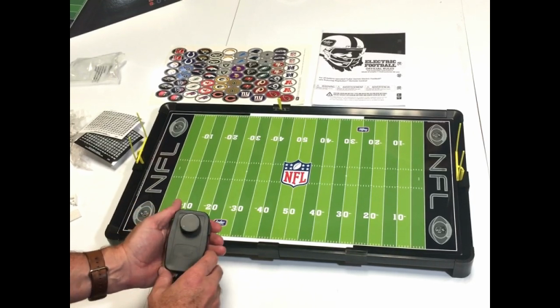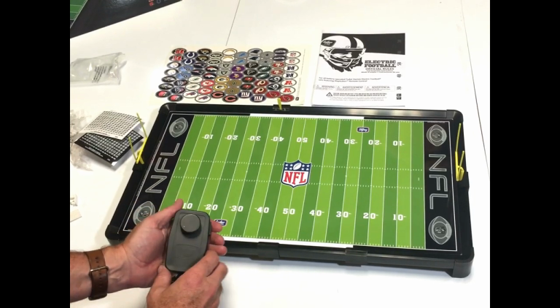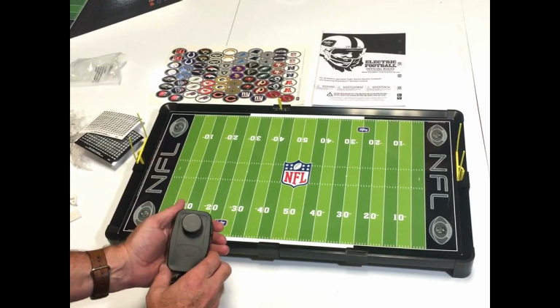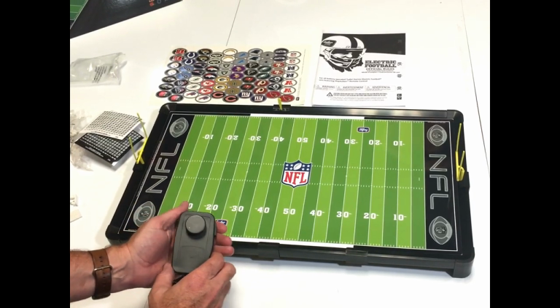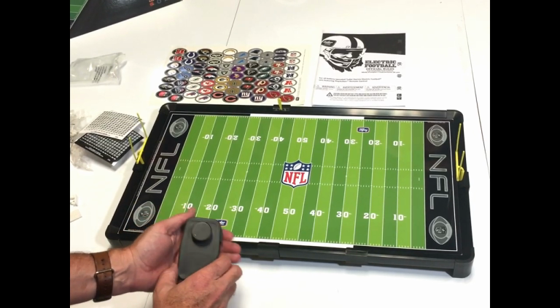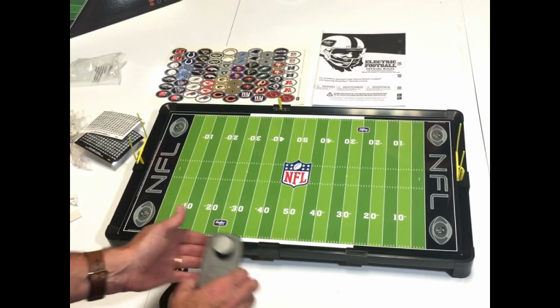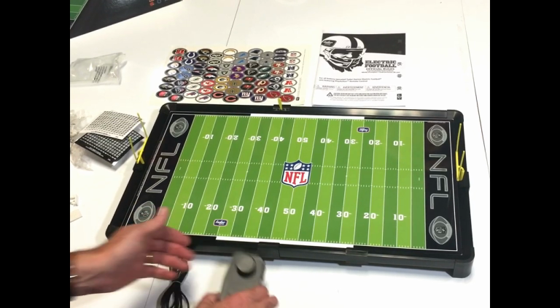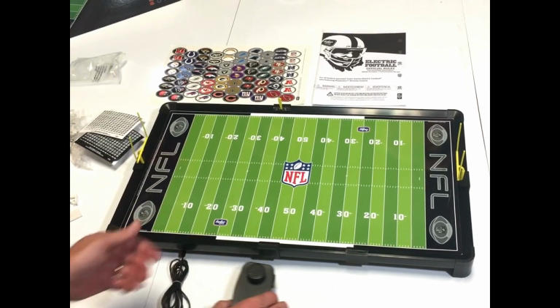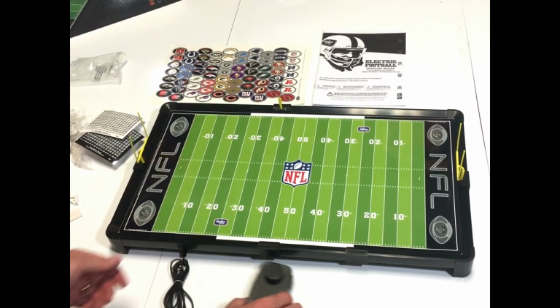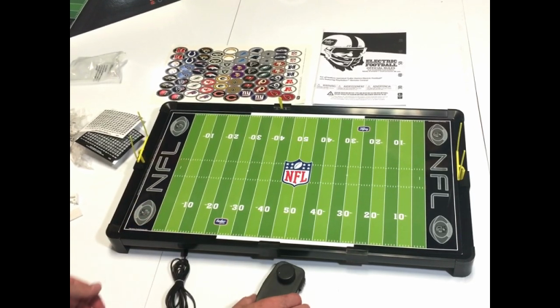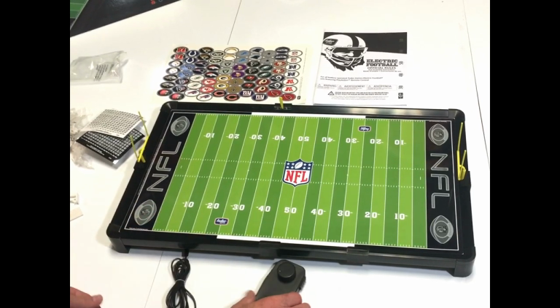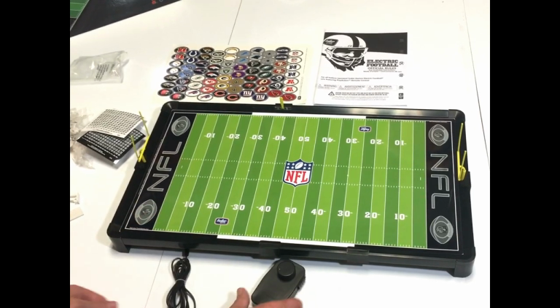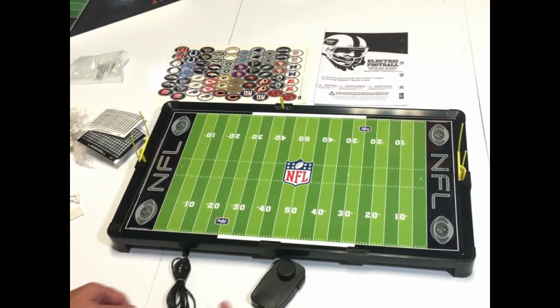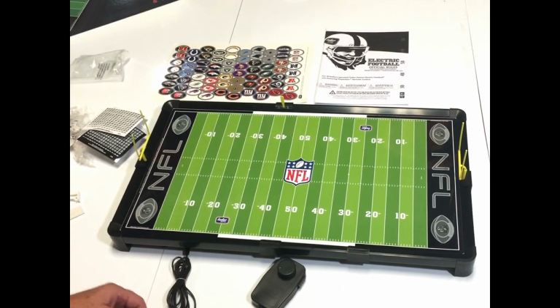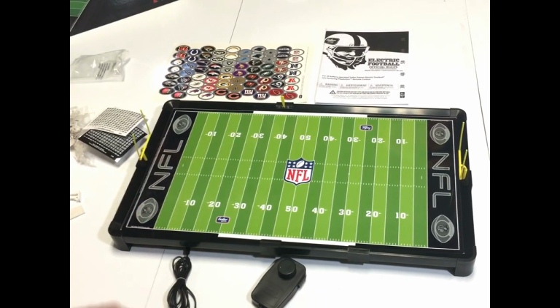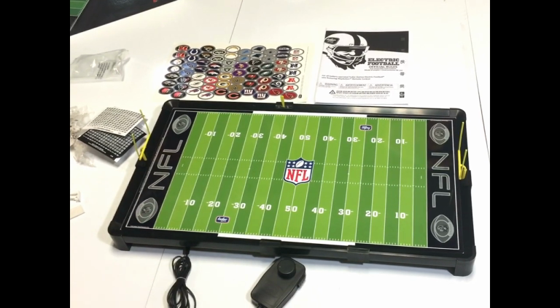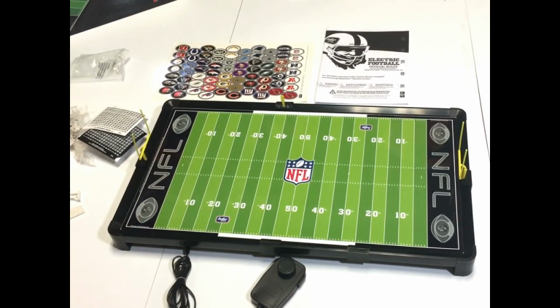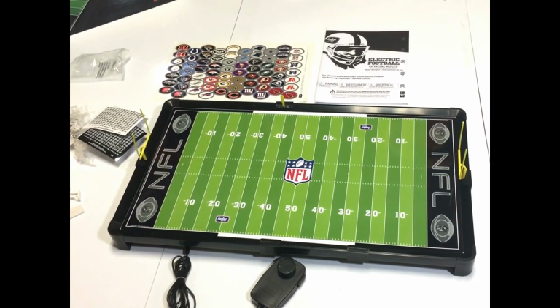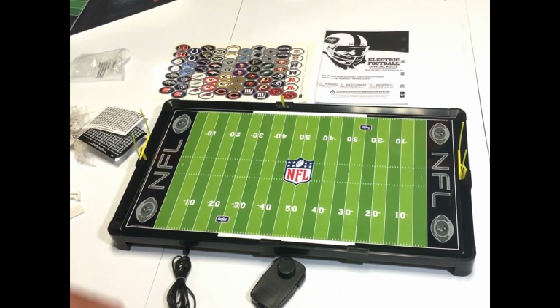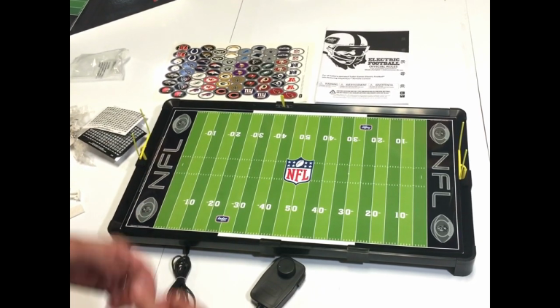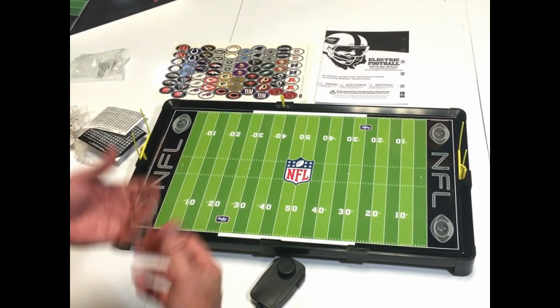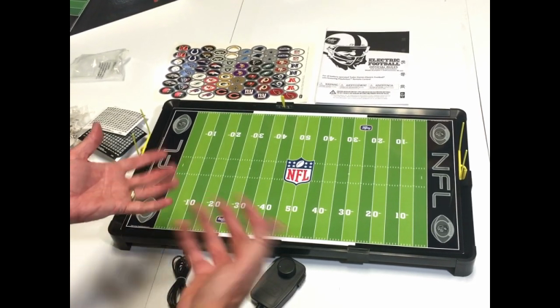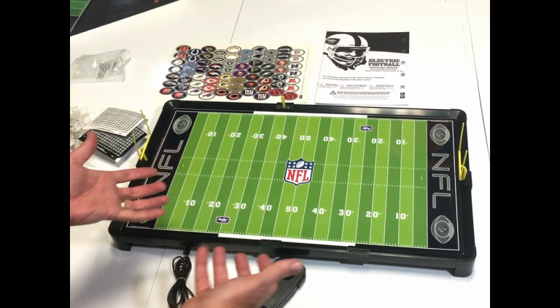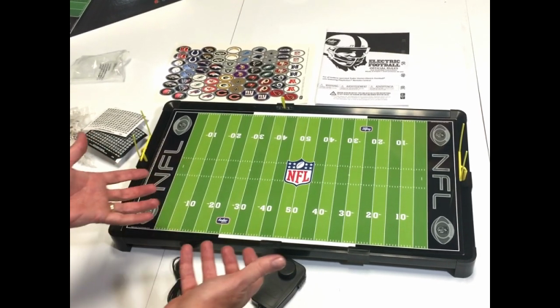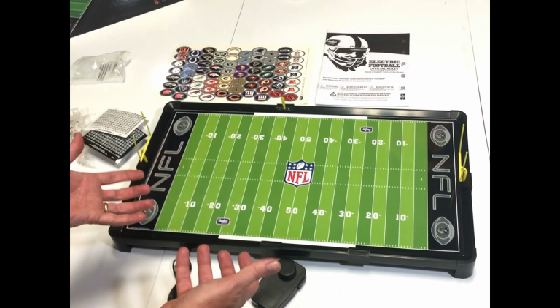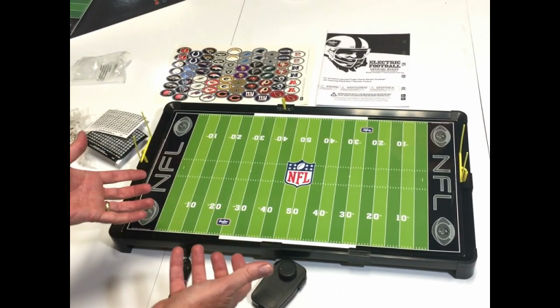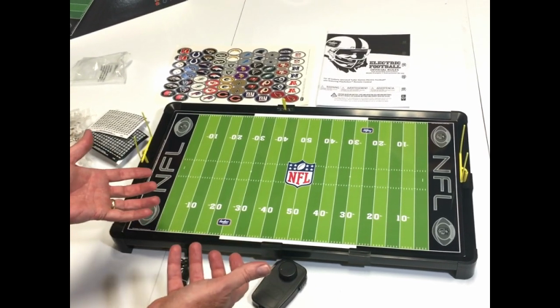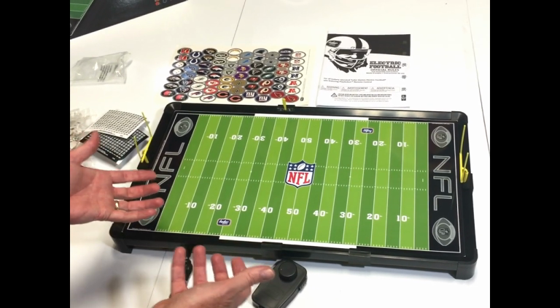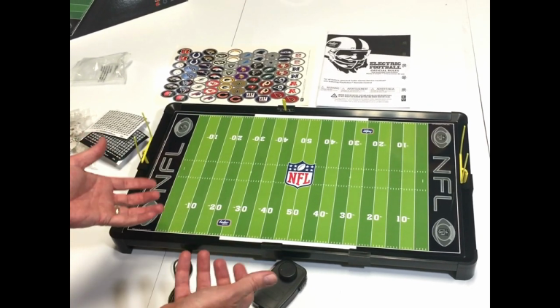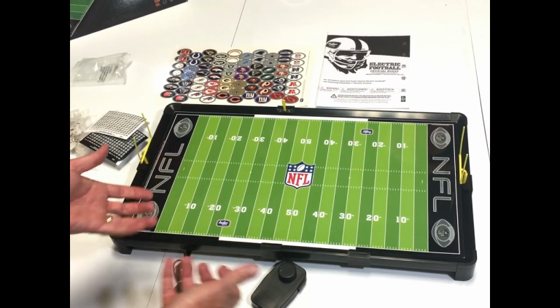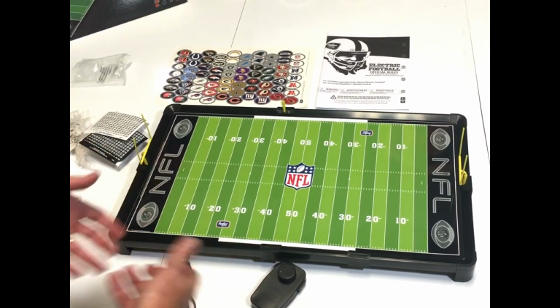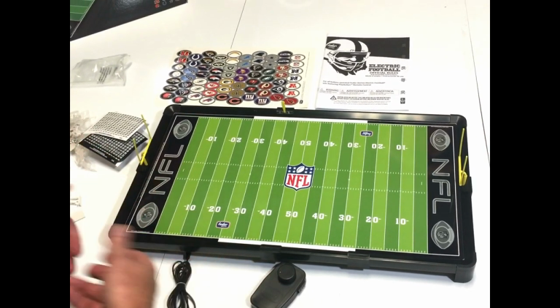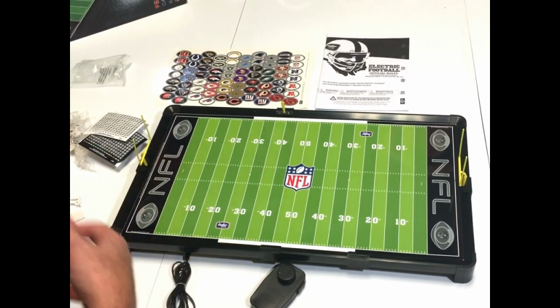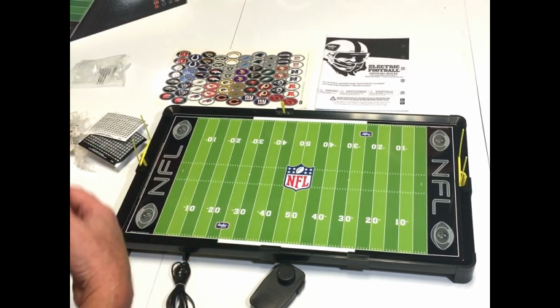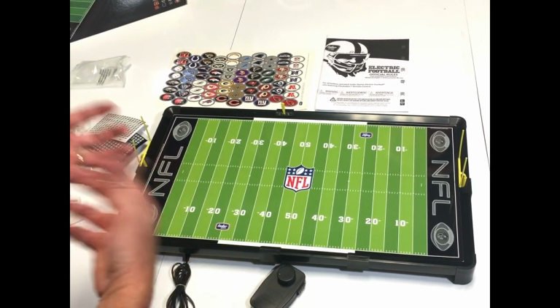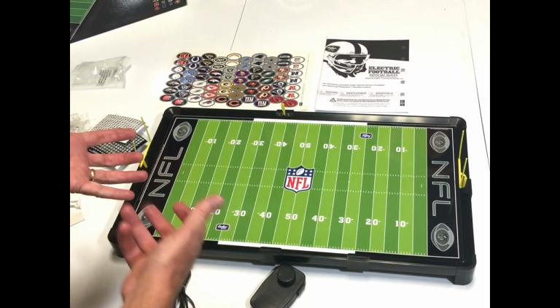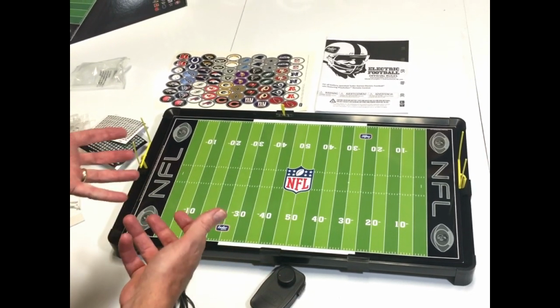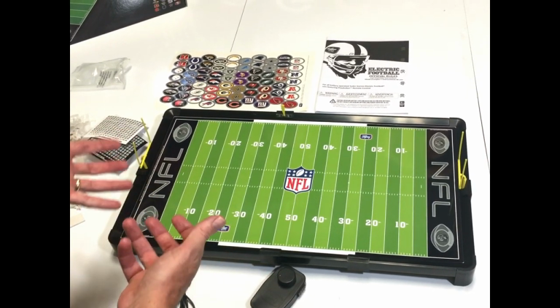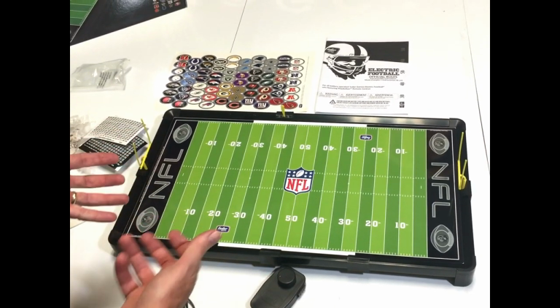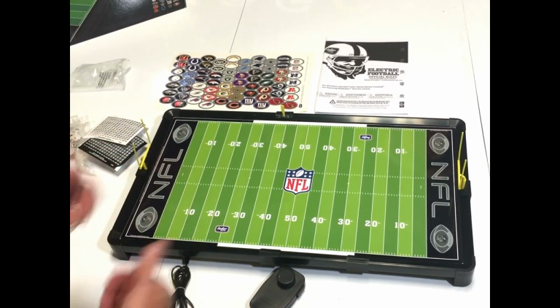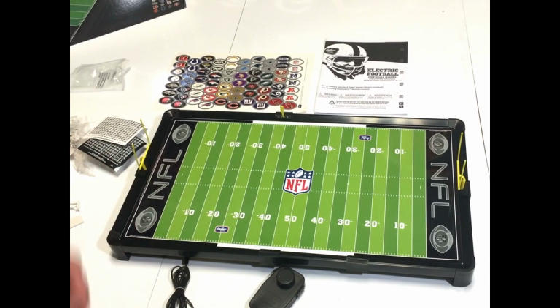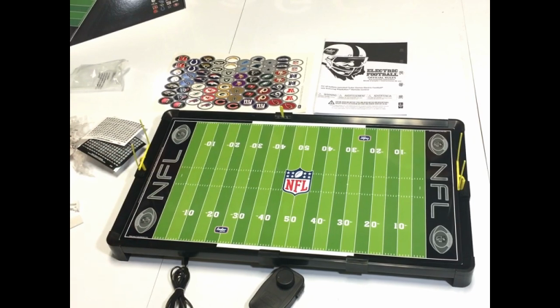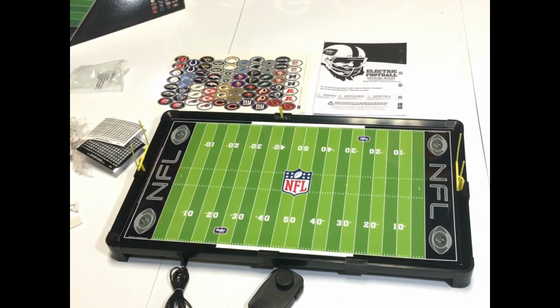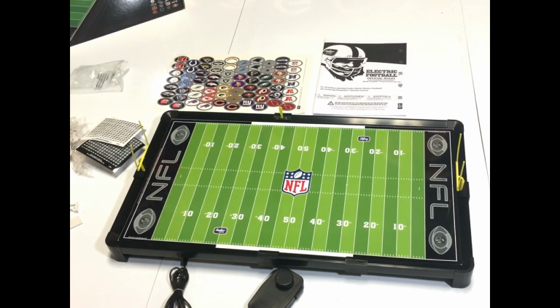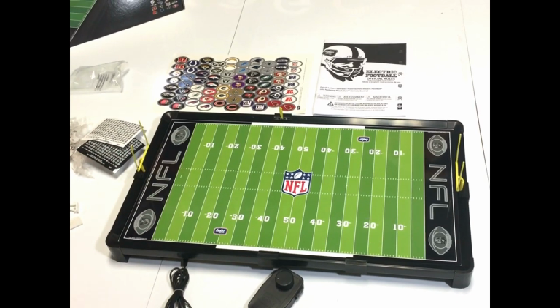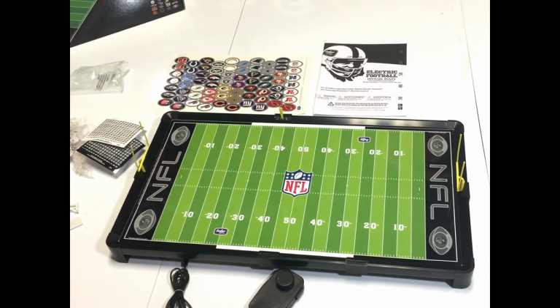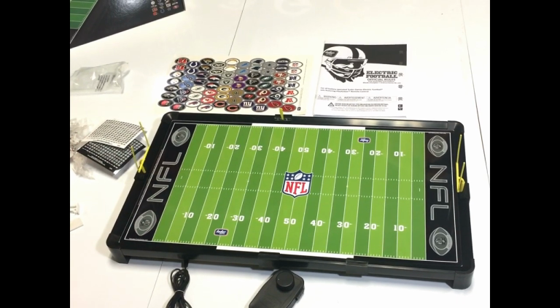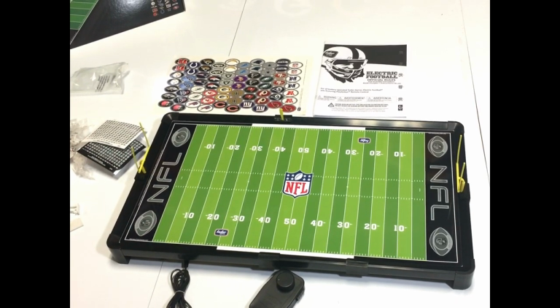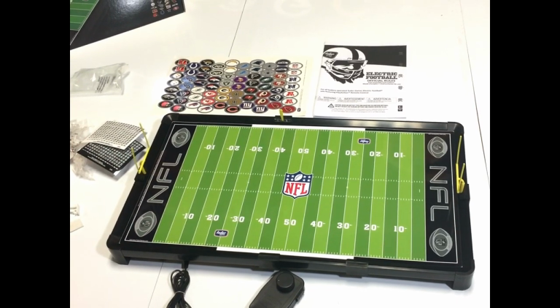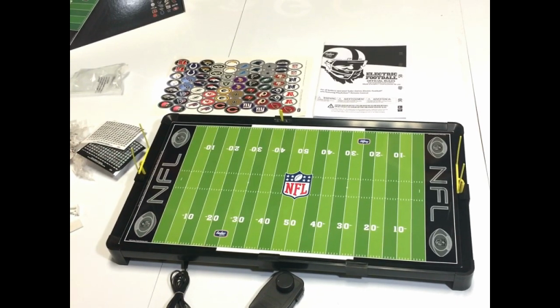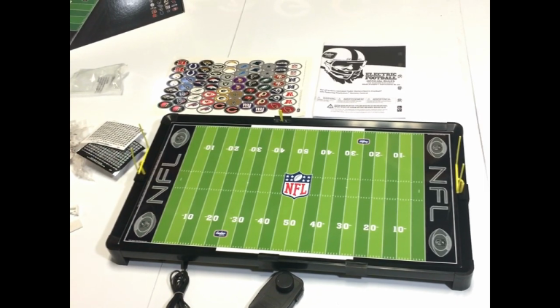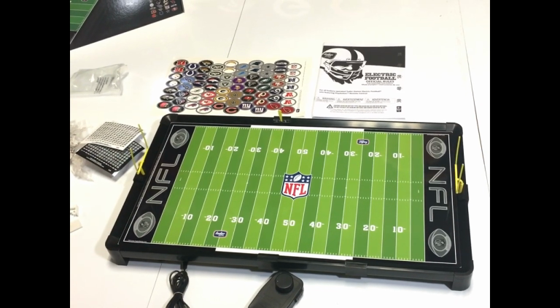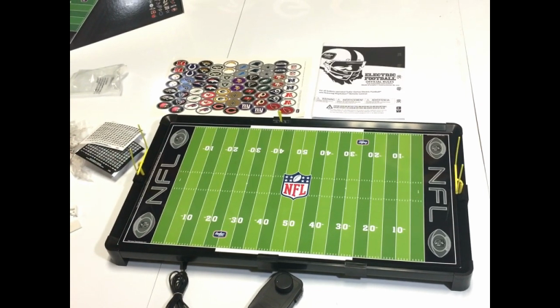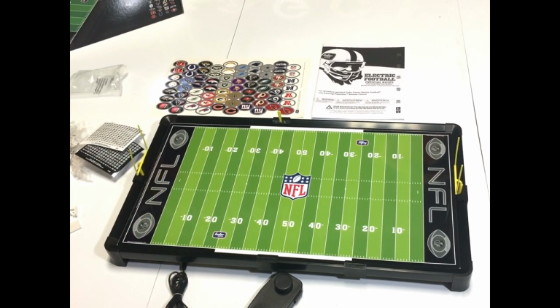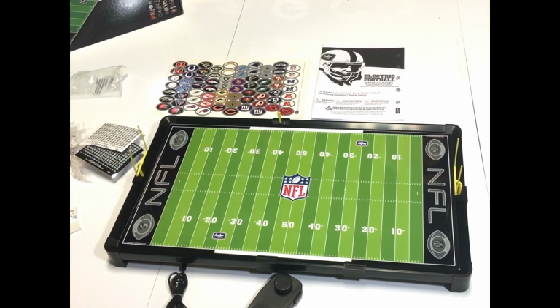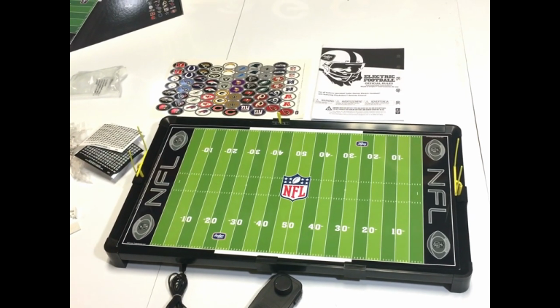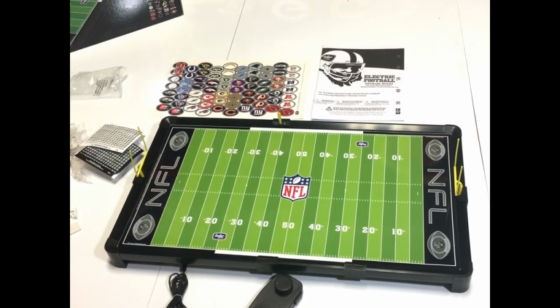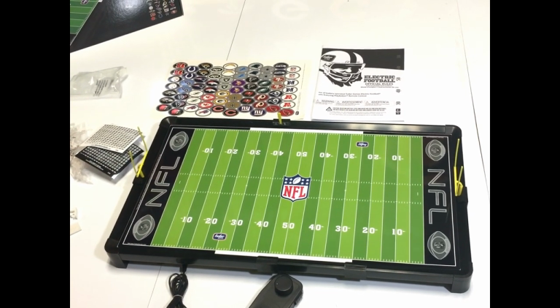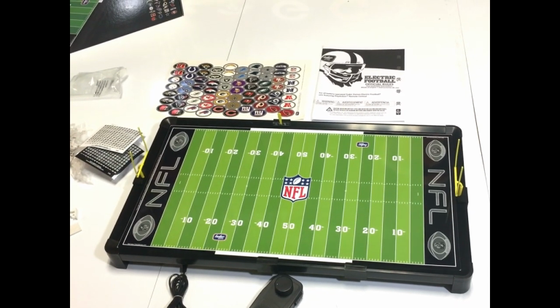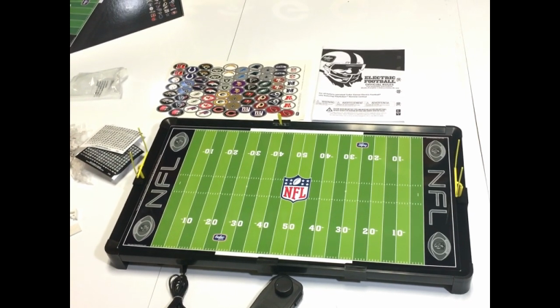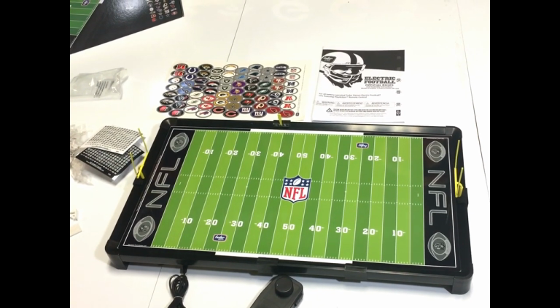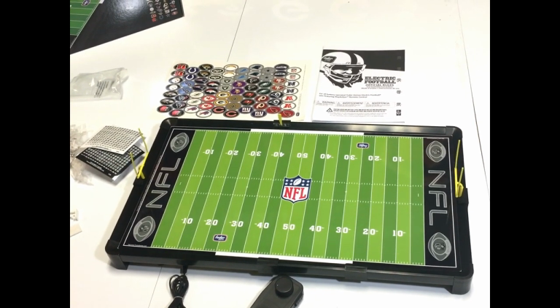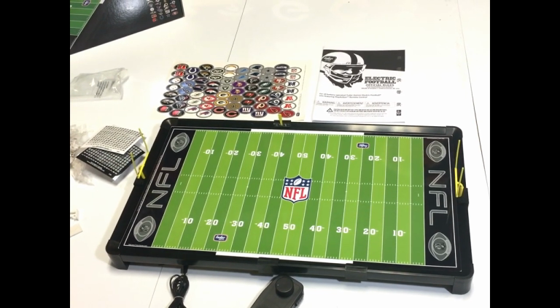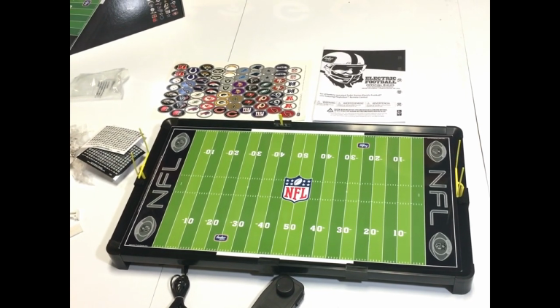I hope you enjoyed that quick unboxing video of the 9072 NFL electric football game. Play electric football!